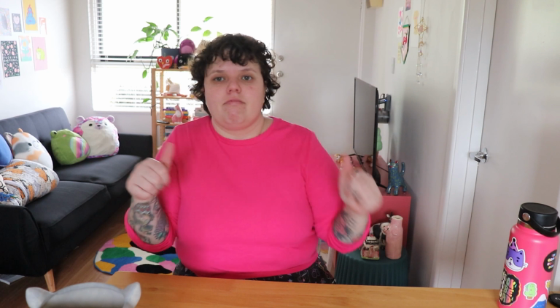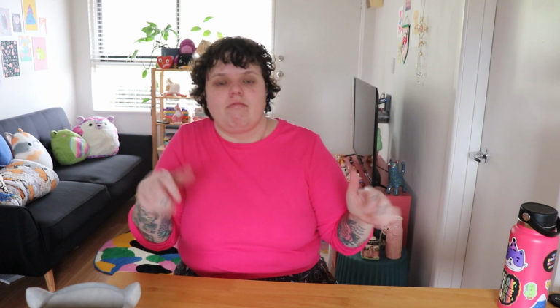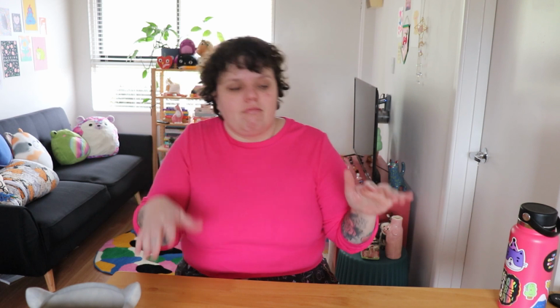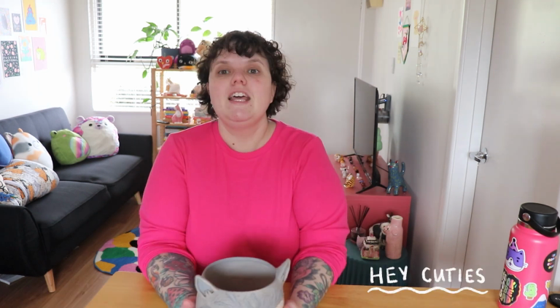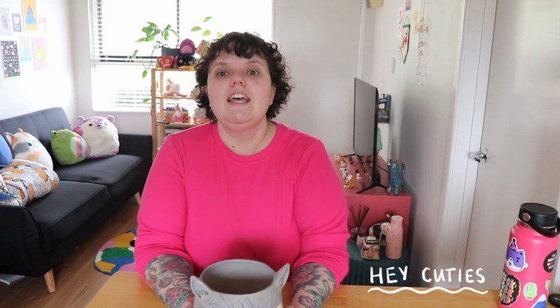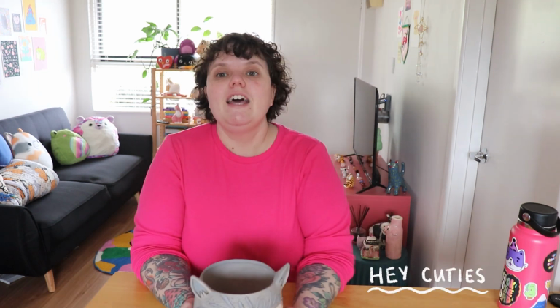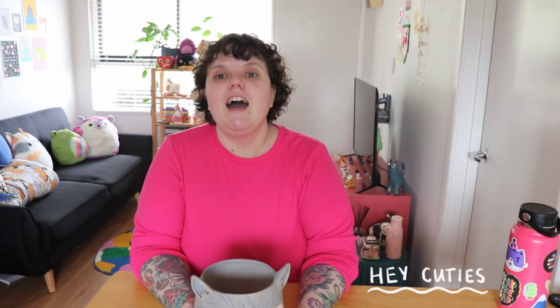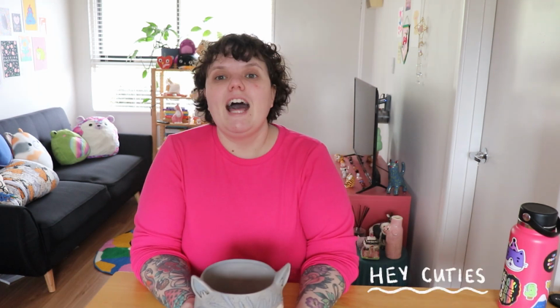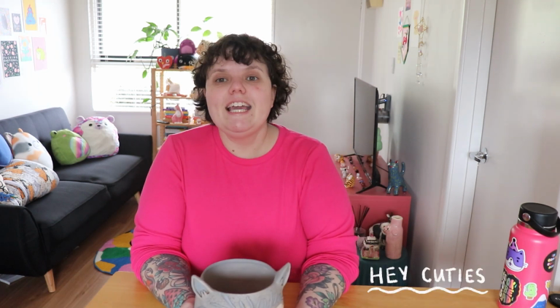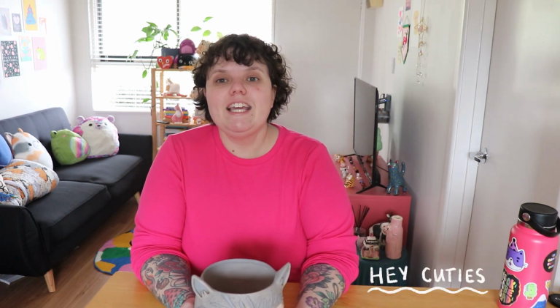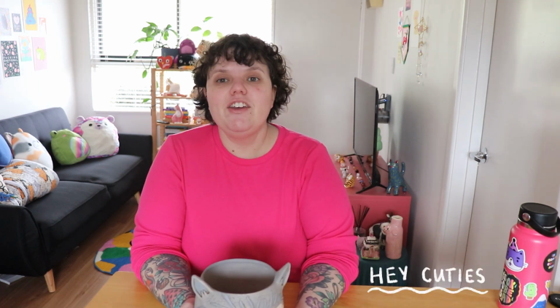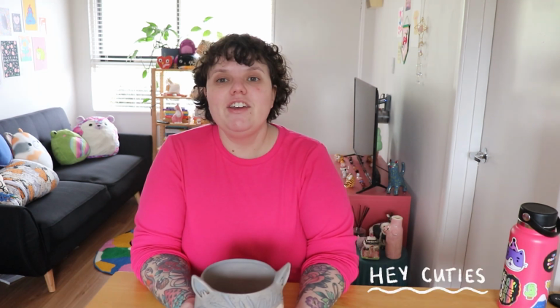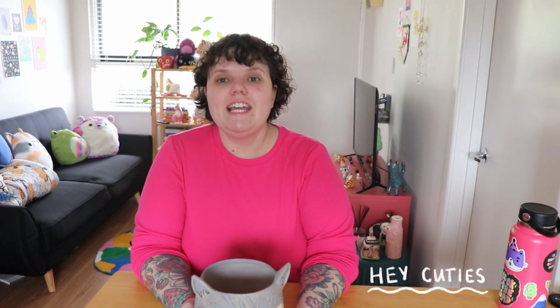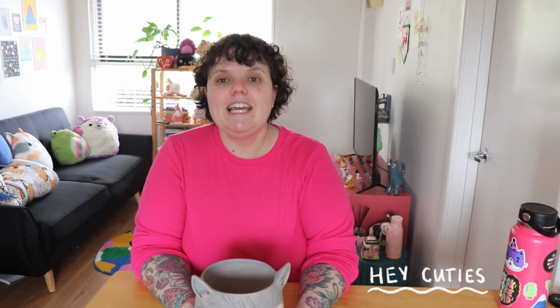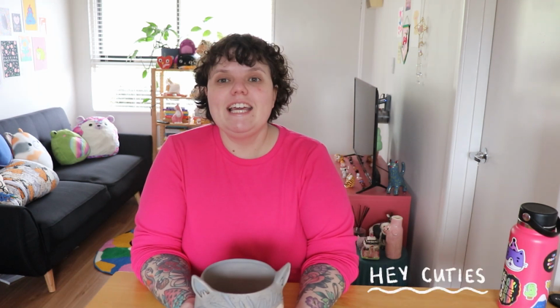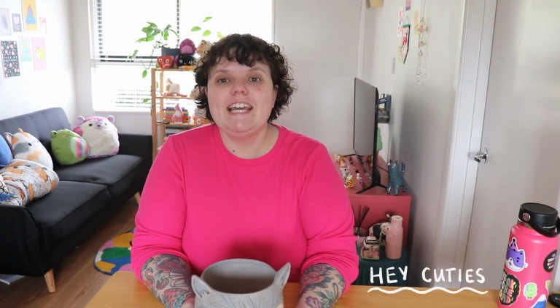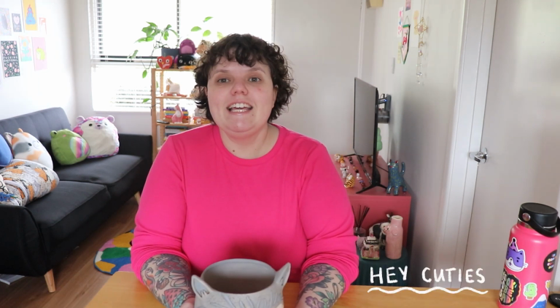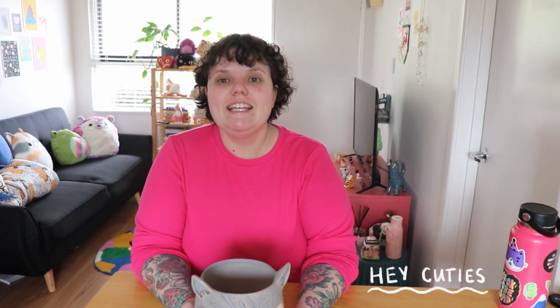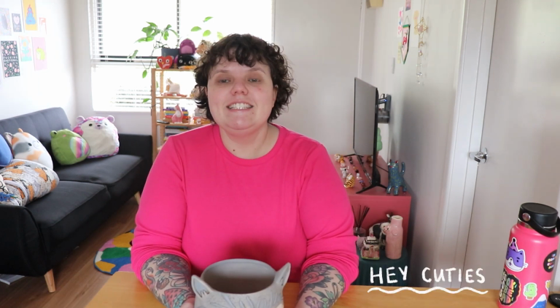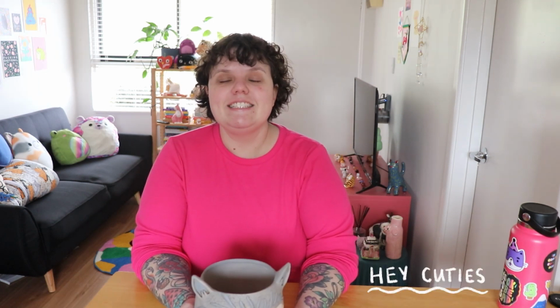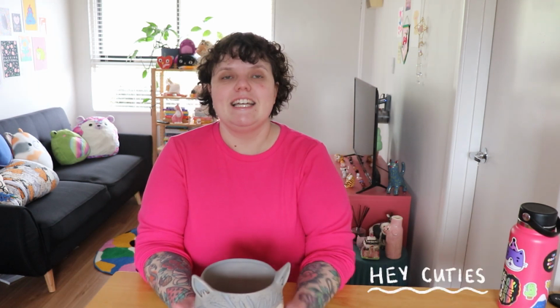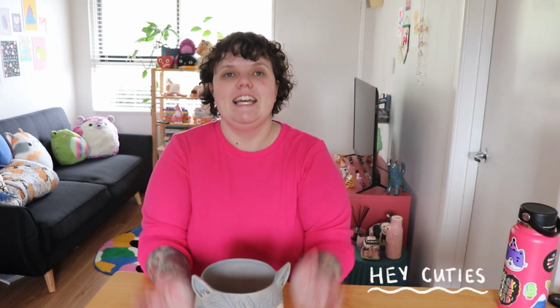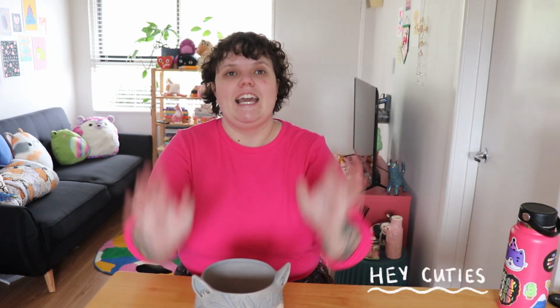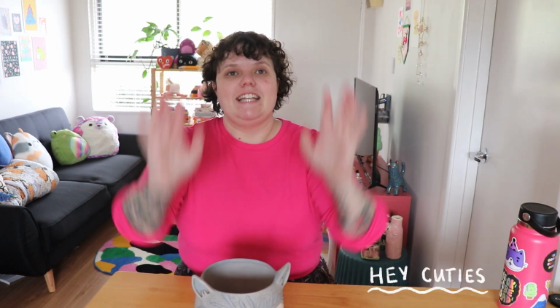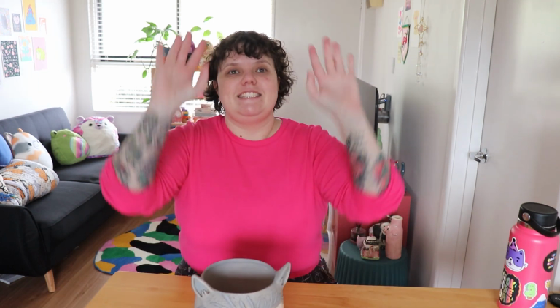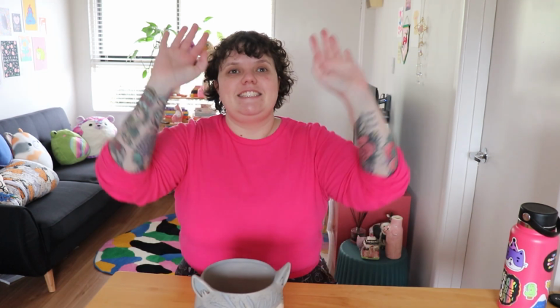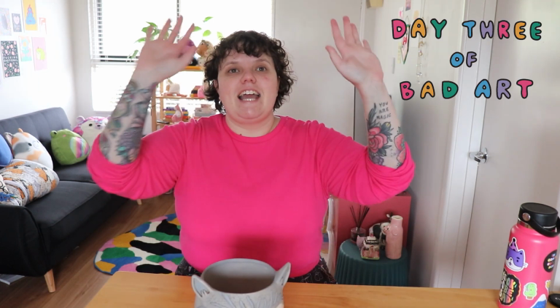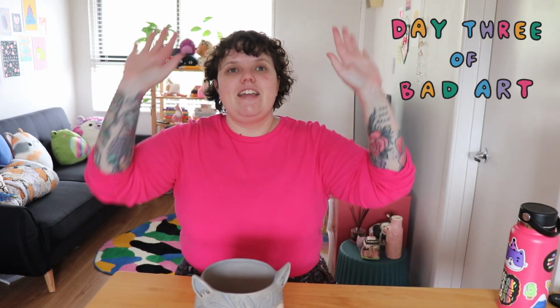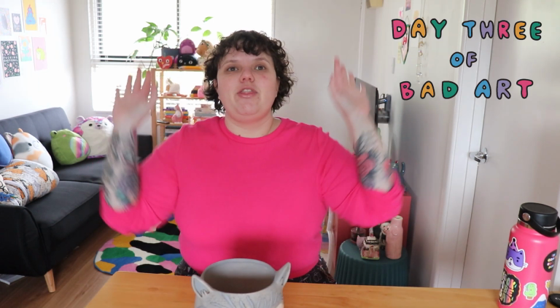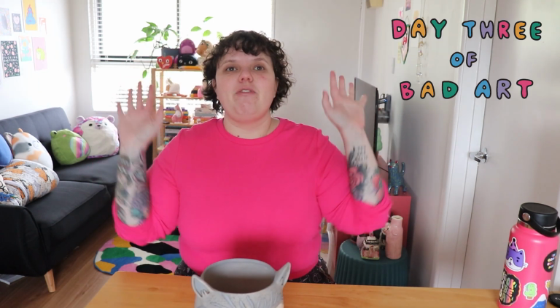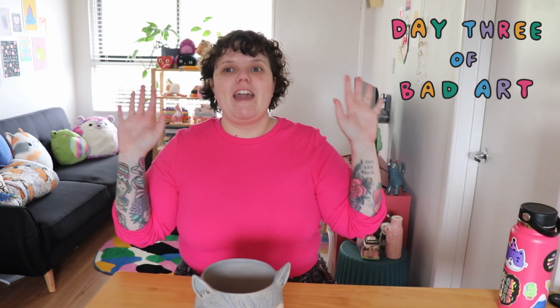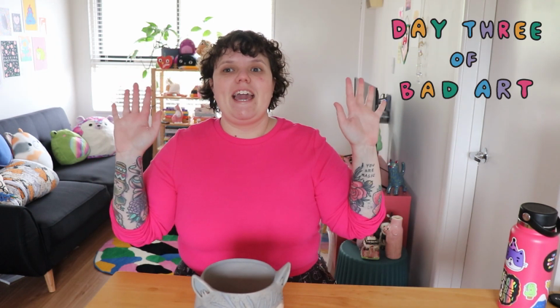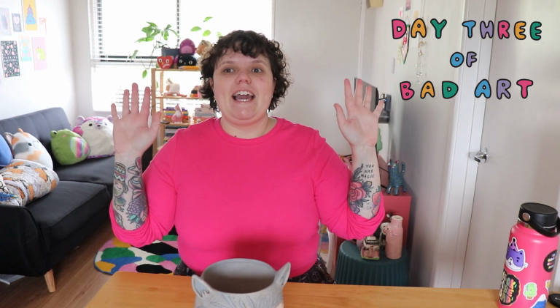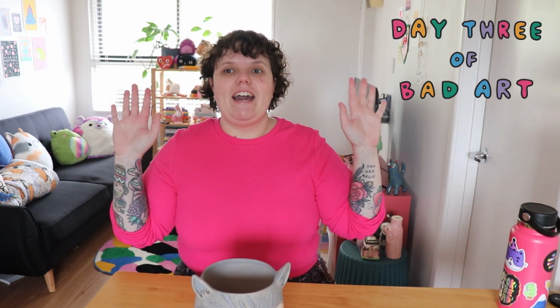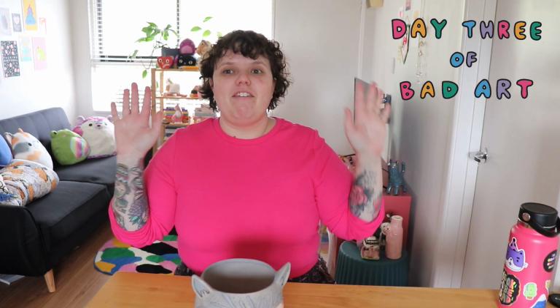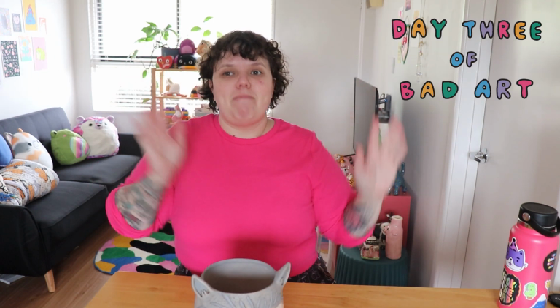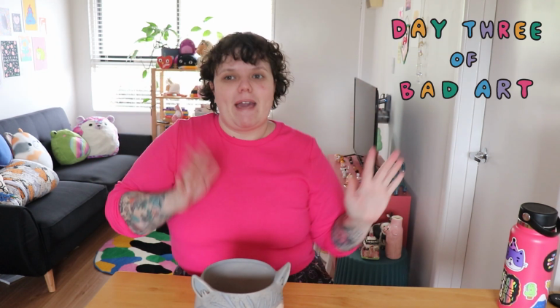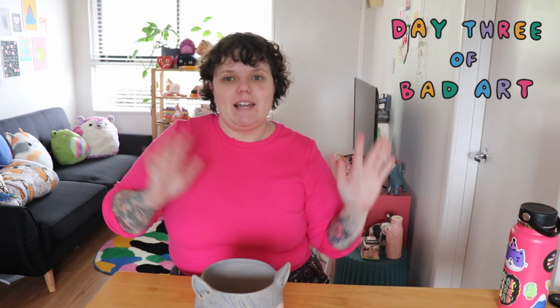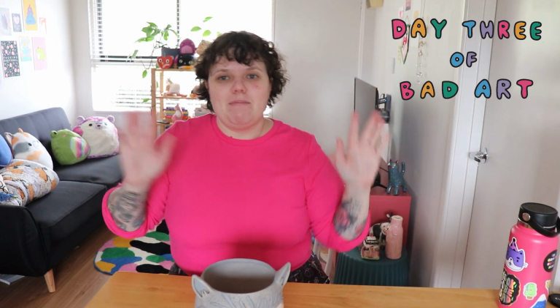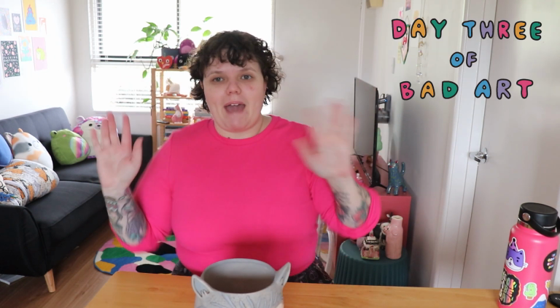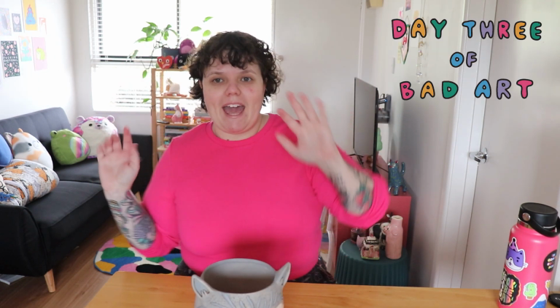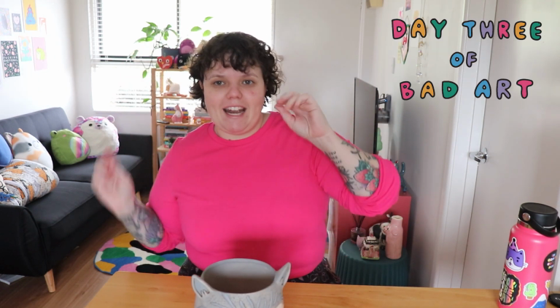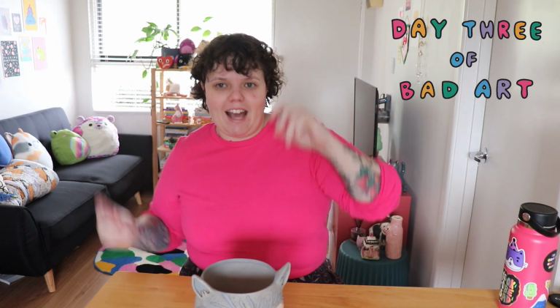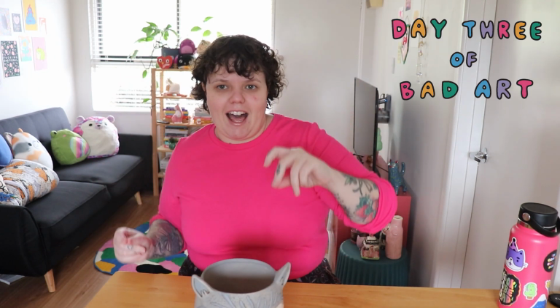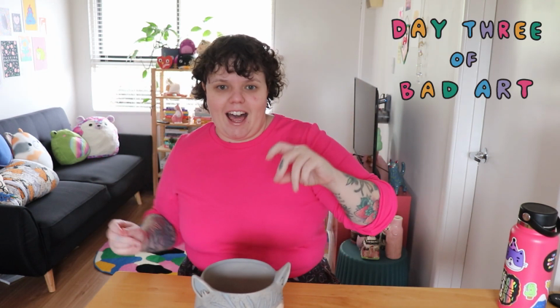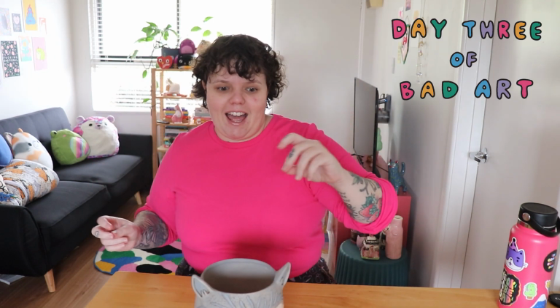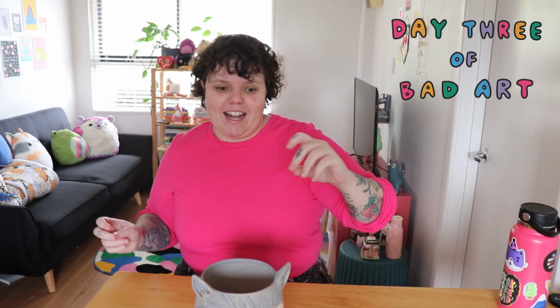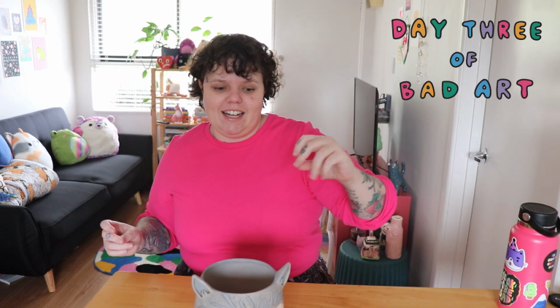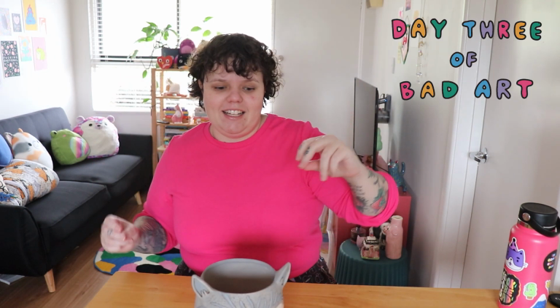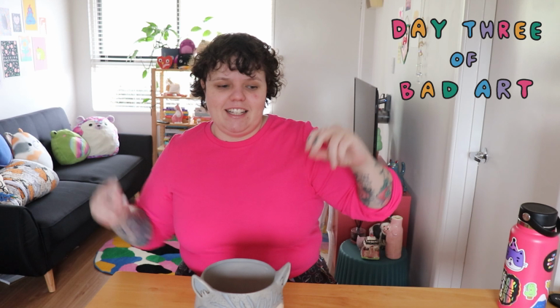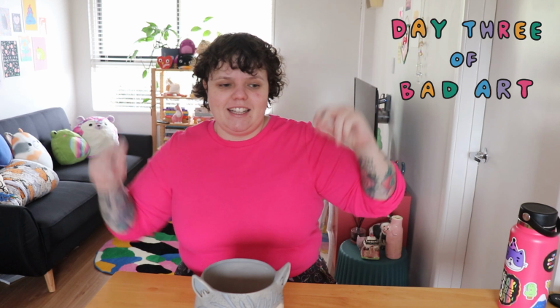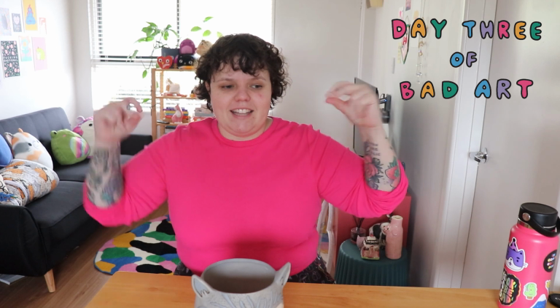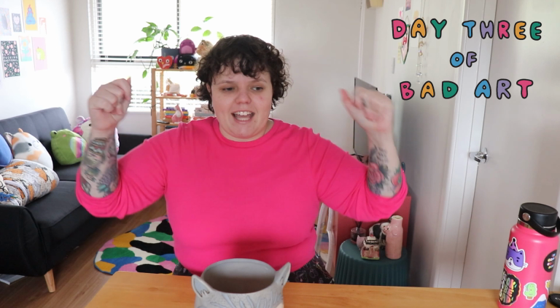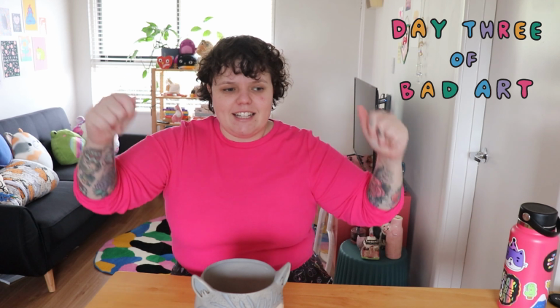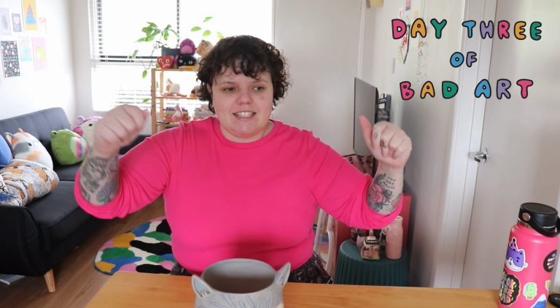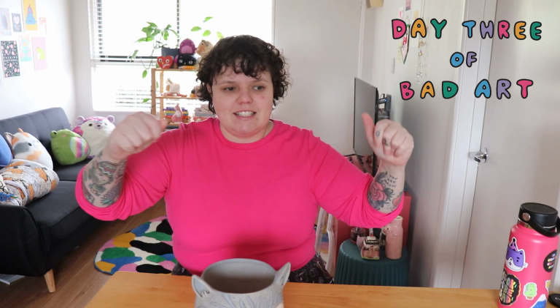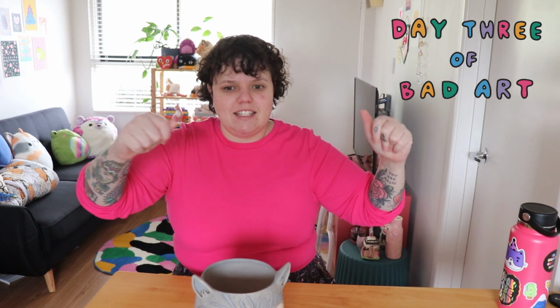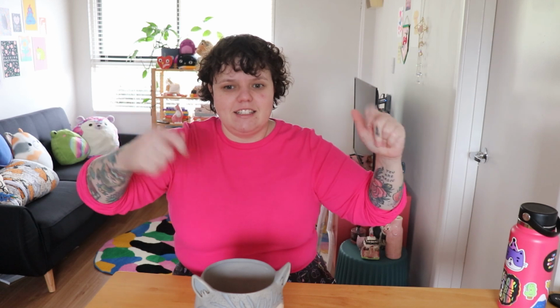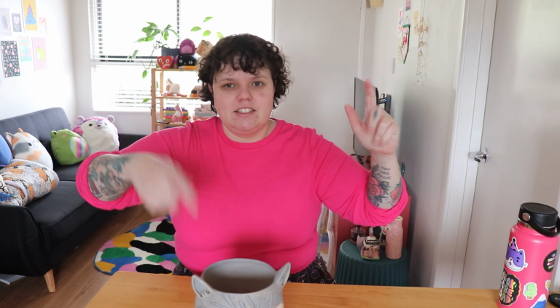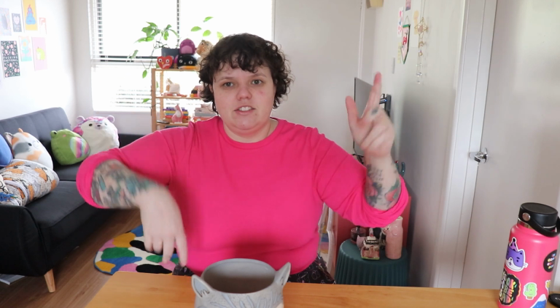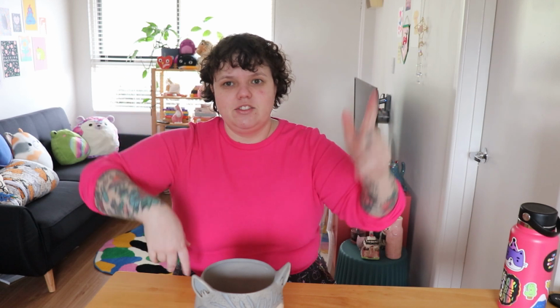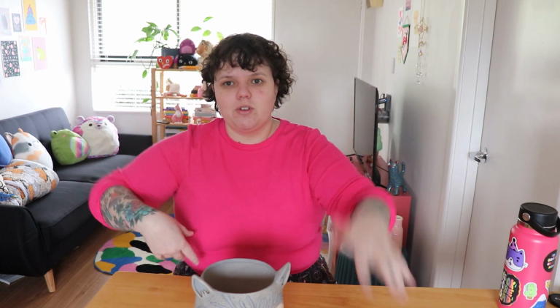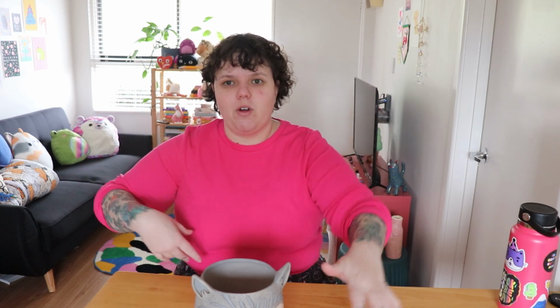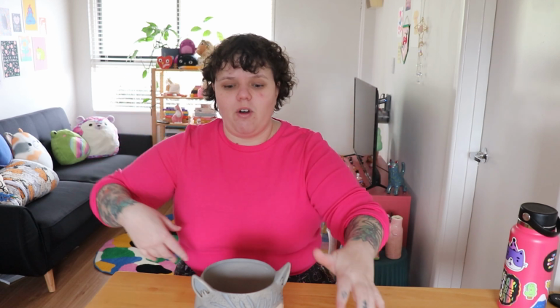Hi cuties! It's day three of making bad art. Let's draw.